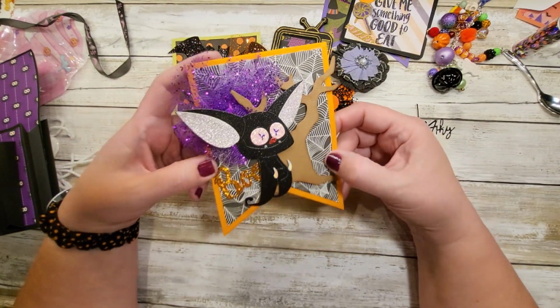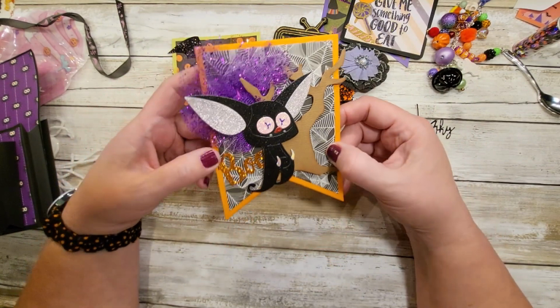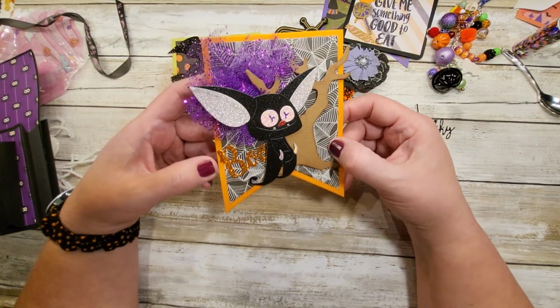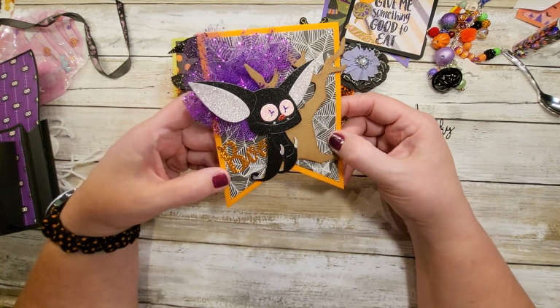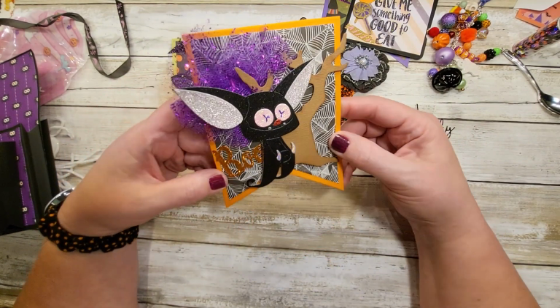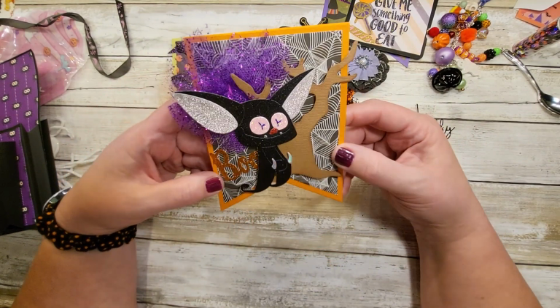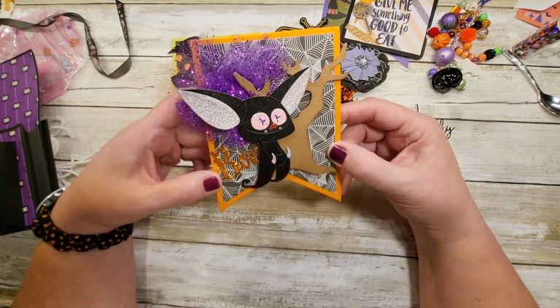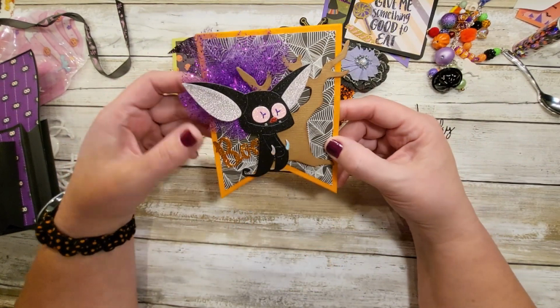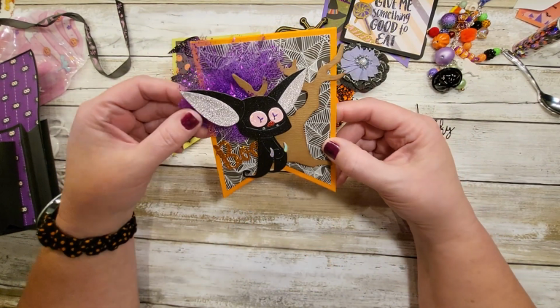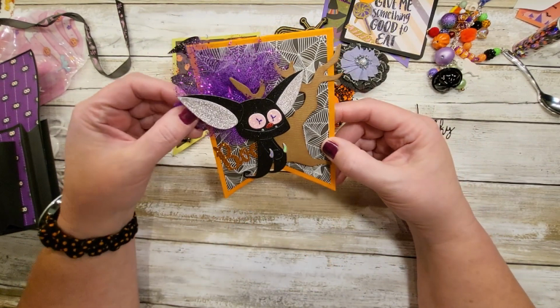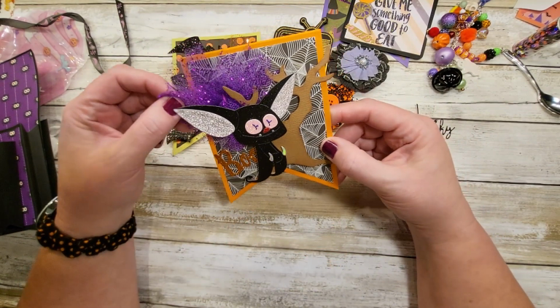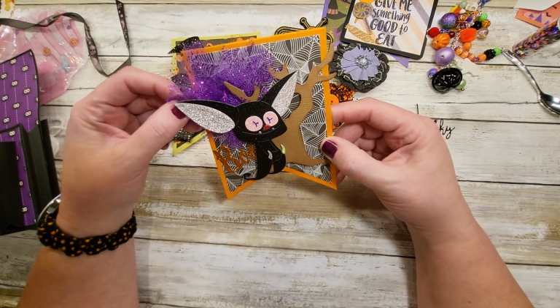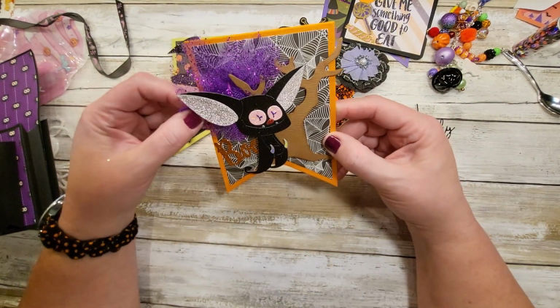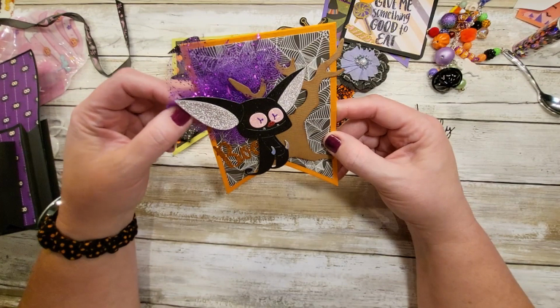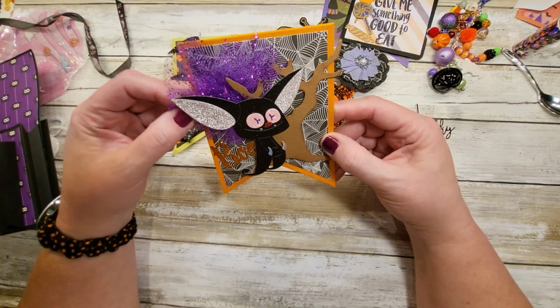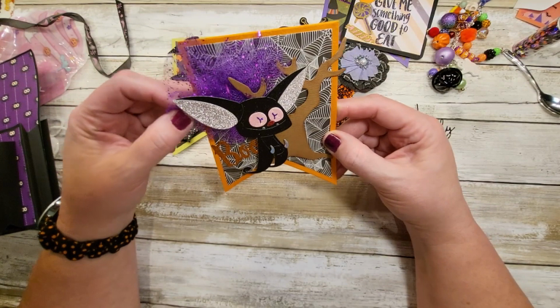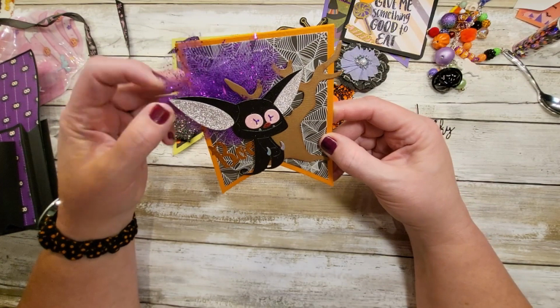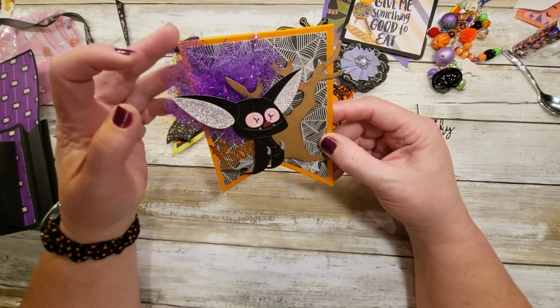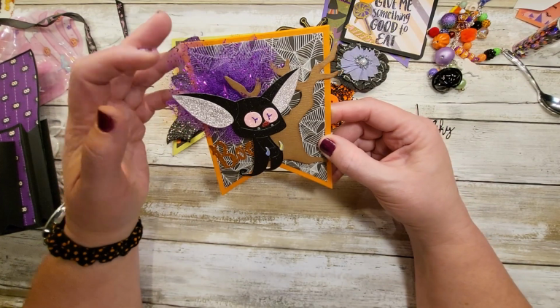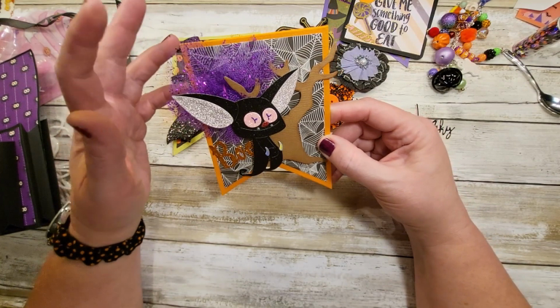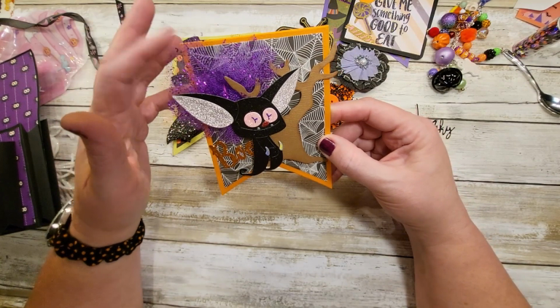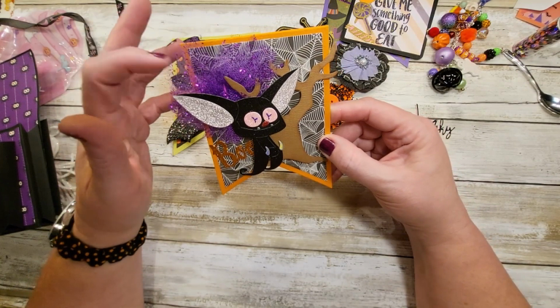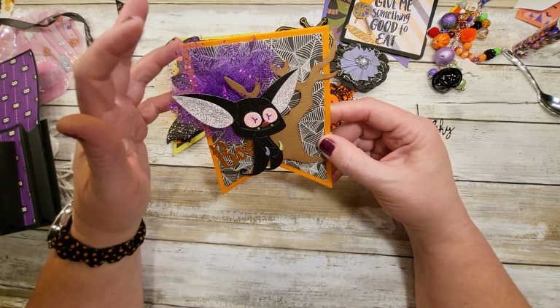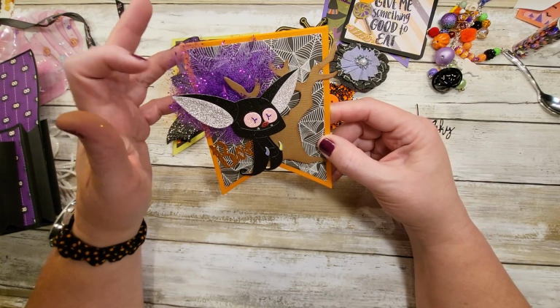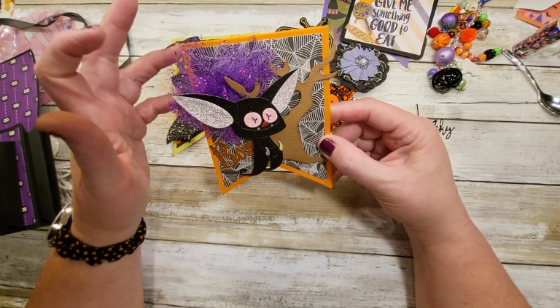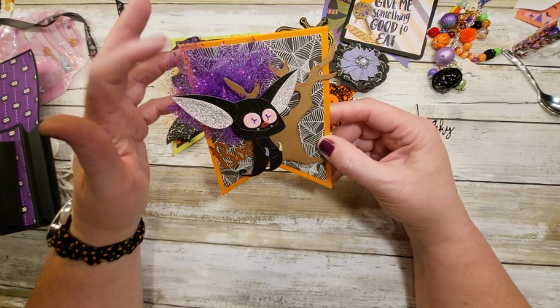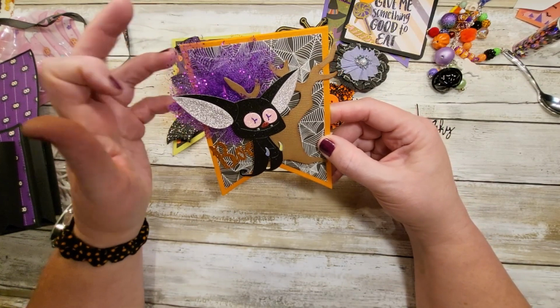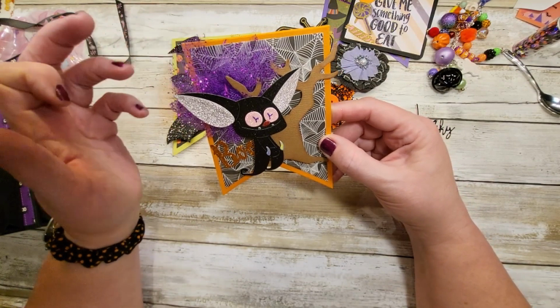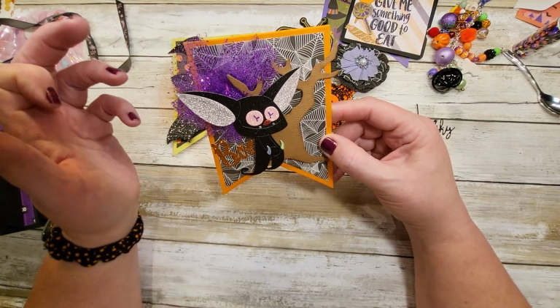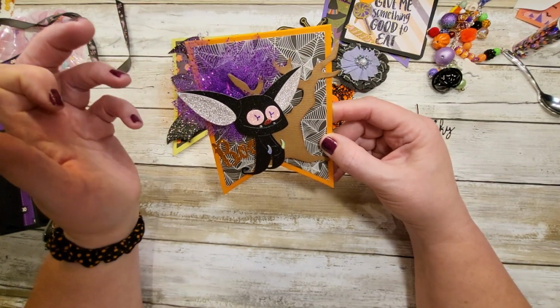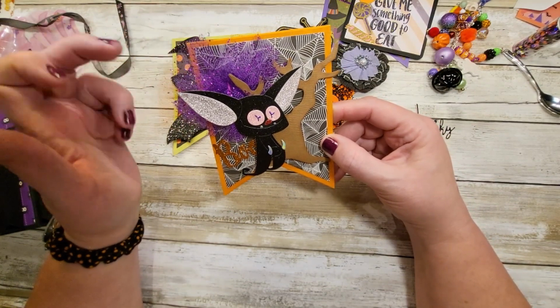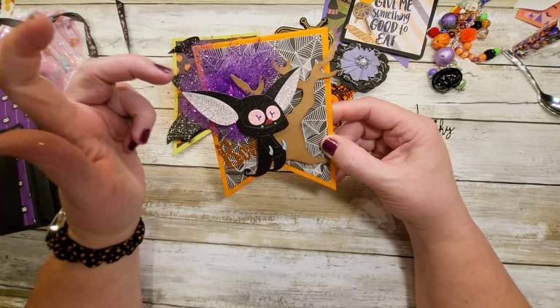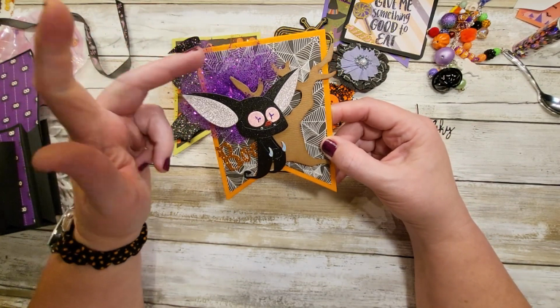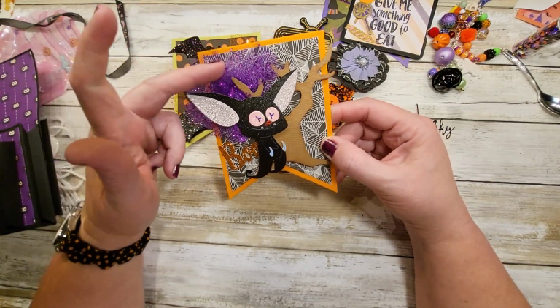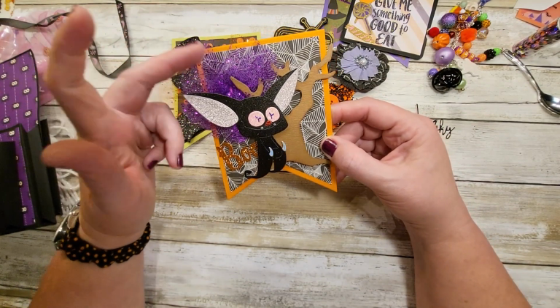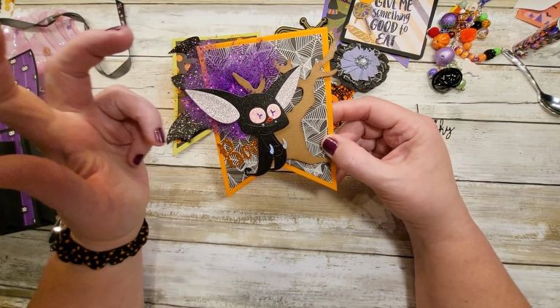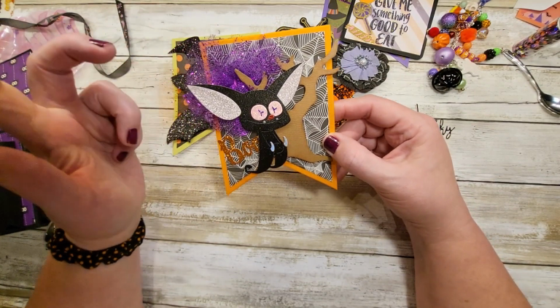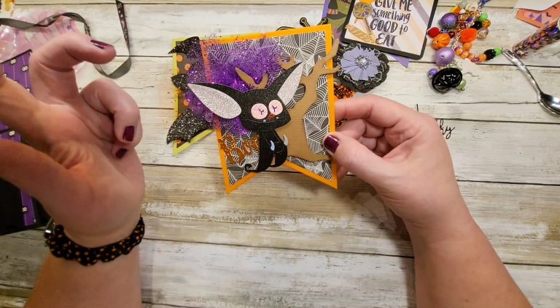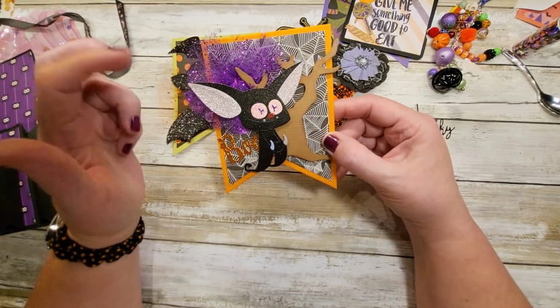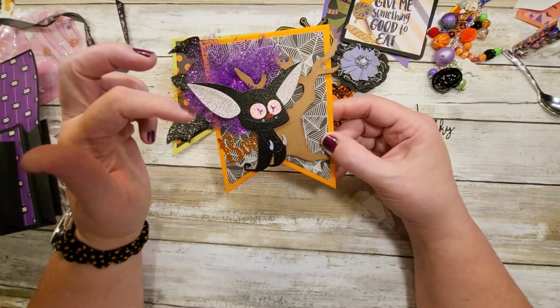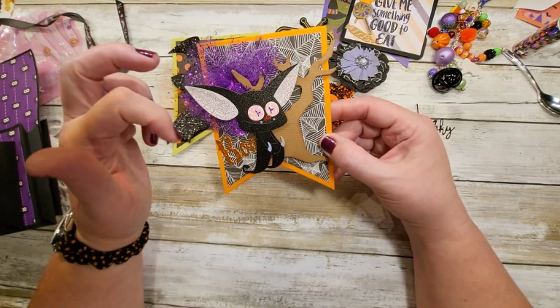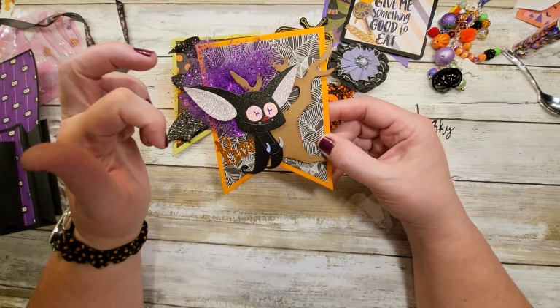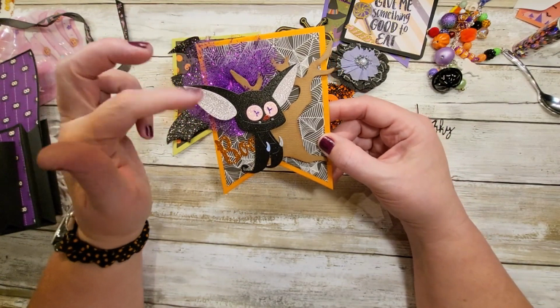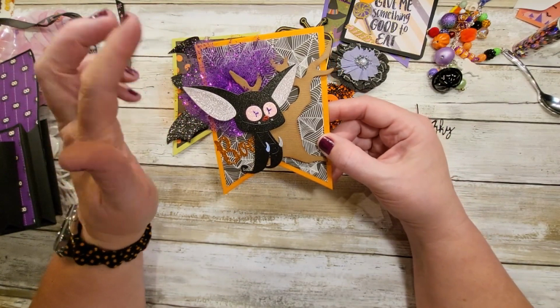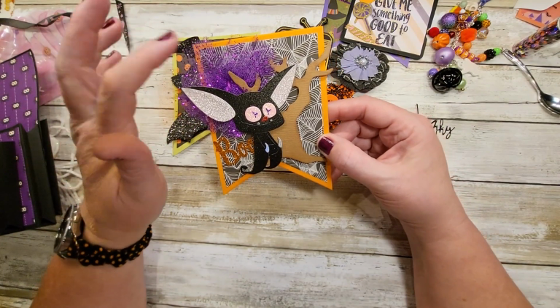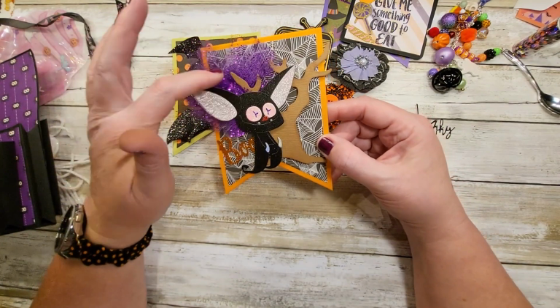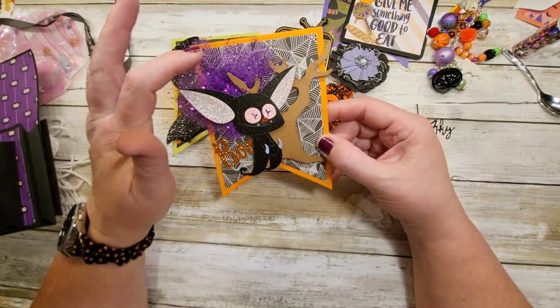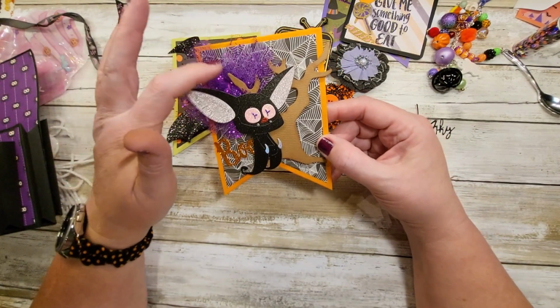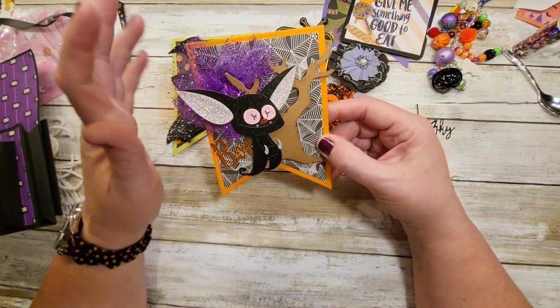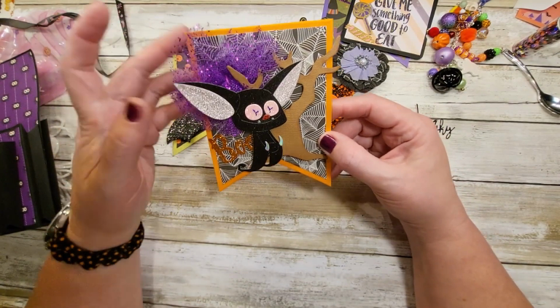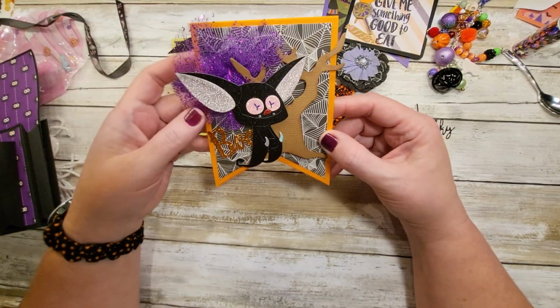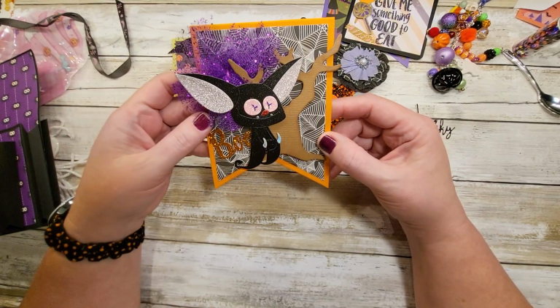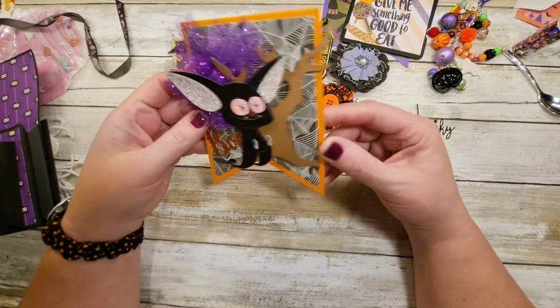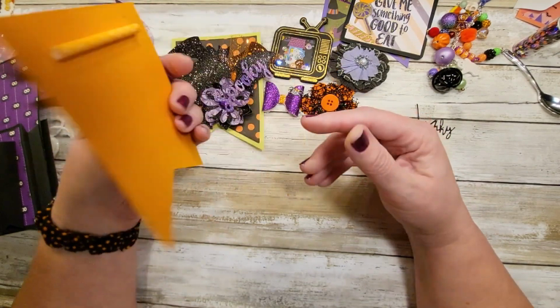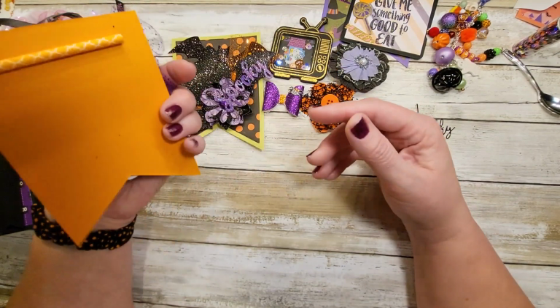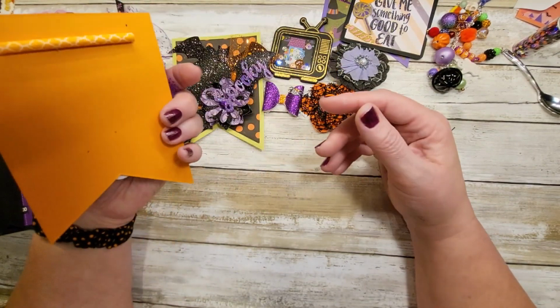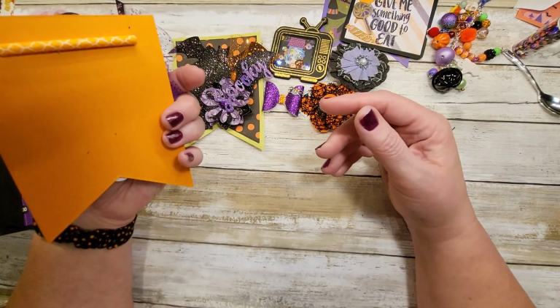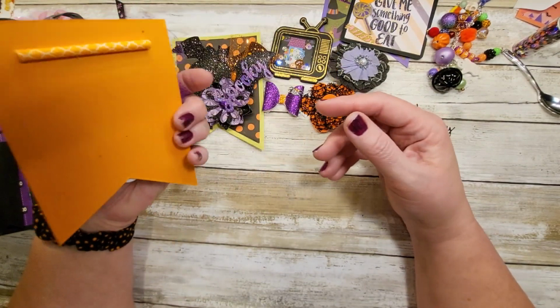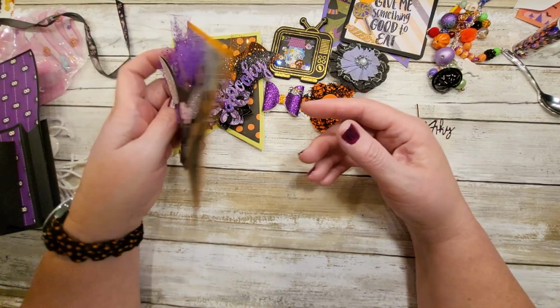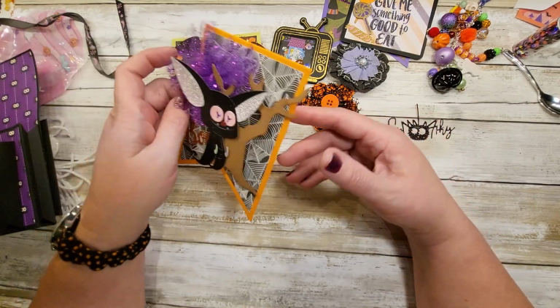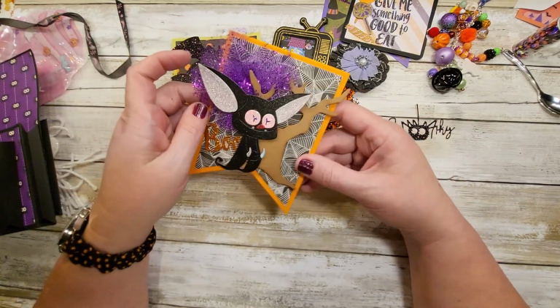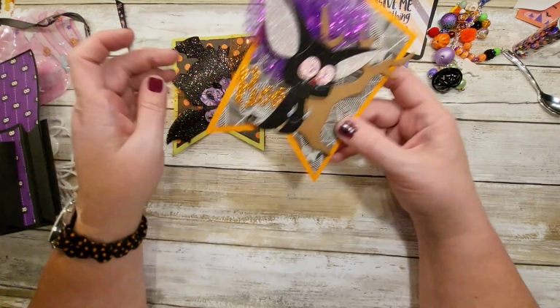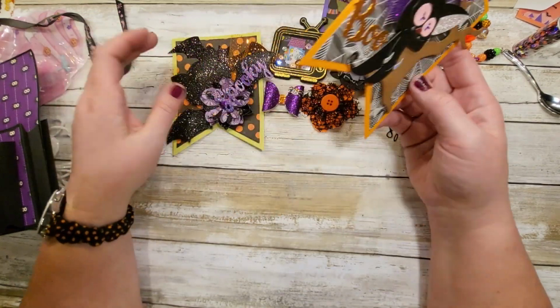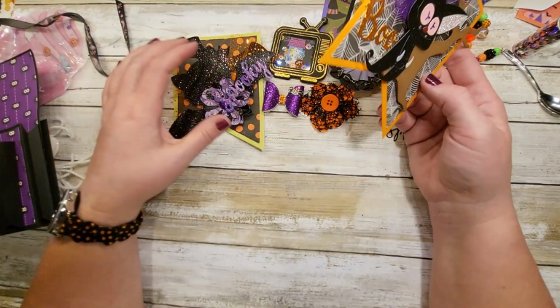And it says 'Boo' and there's a tulle rosette — how fun!